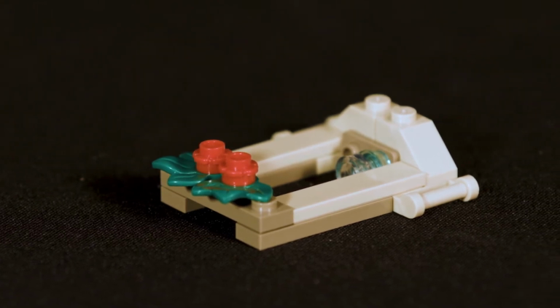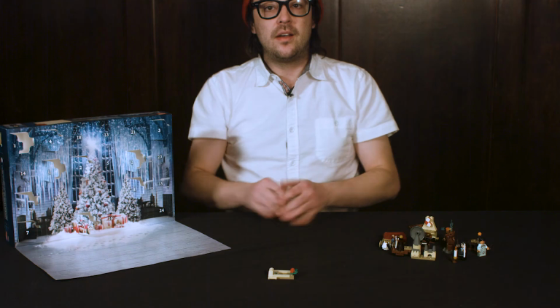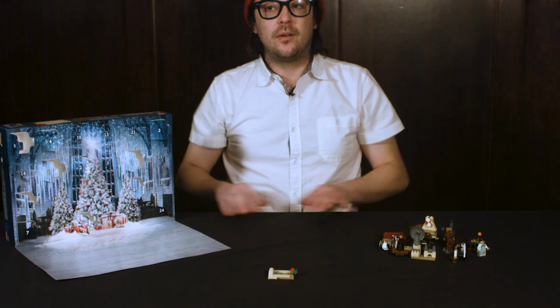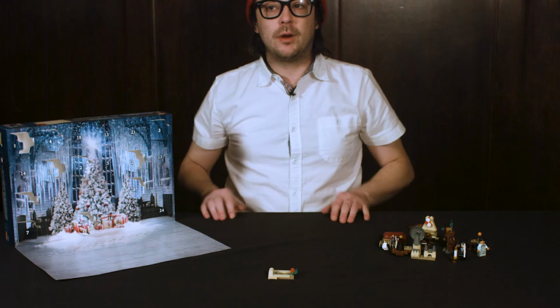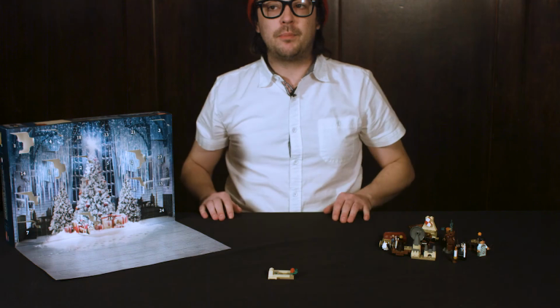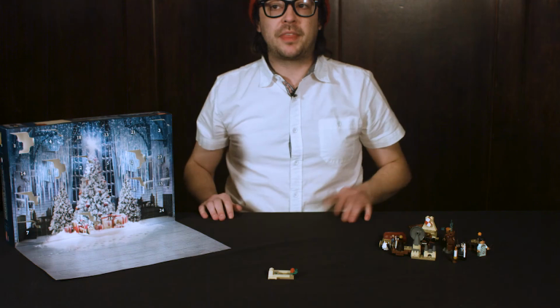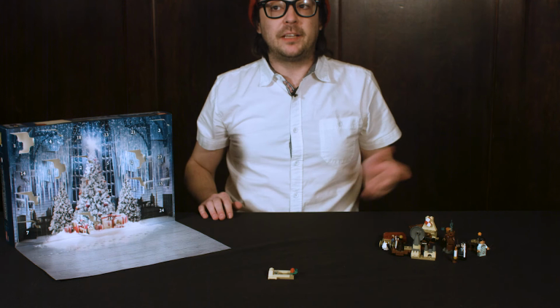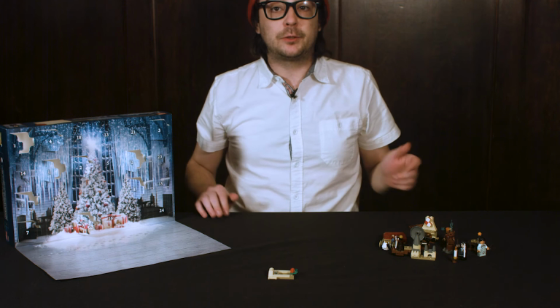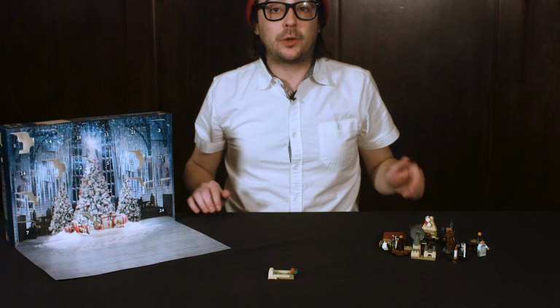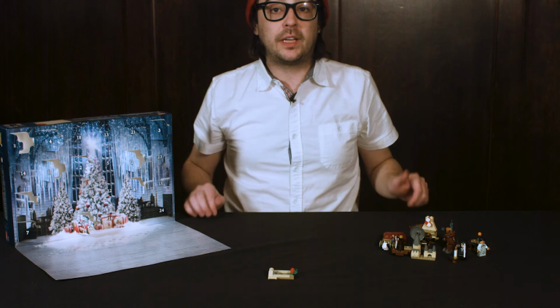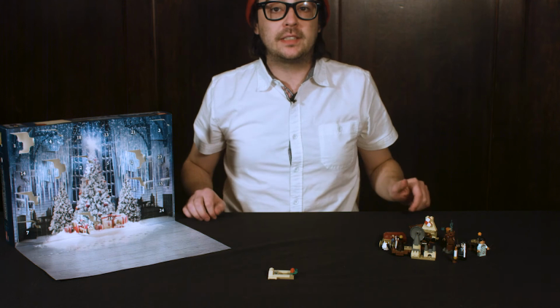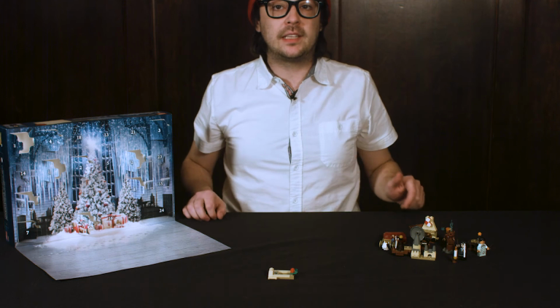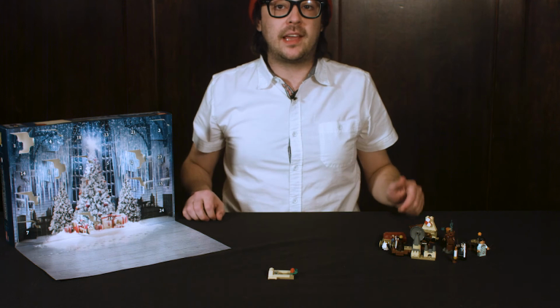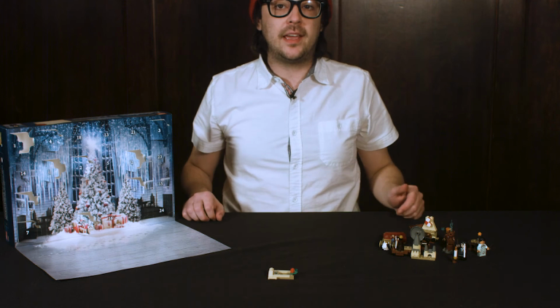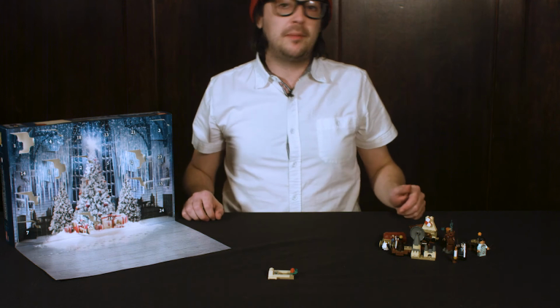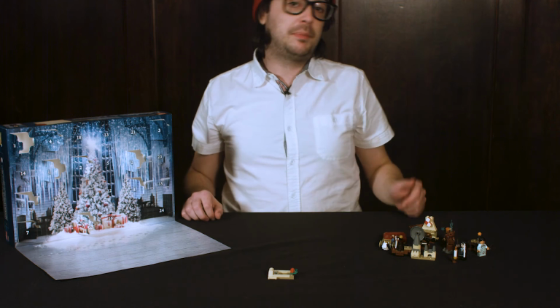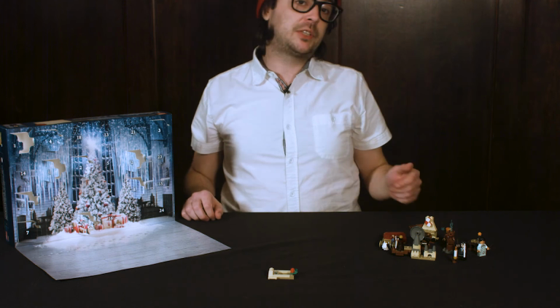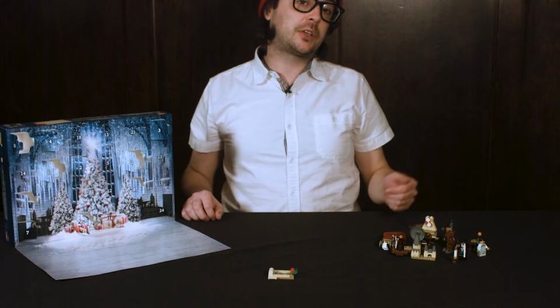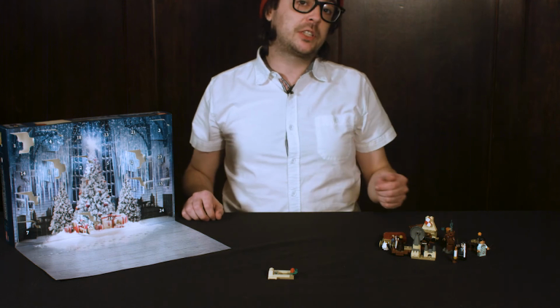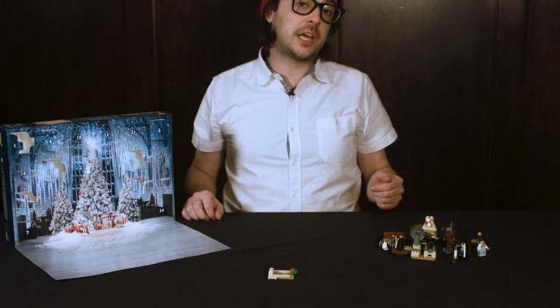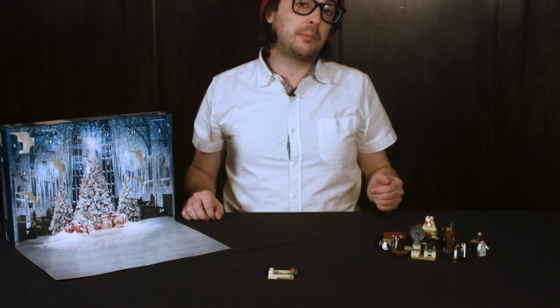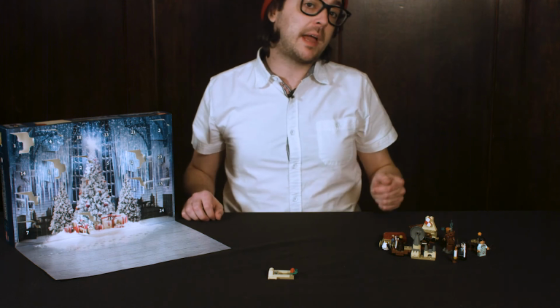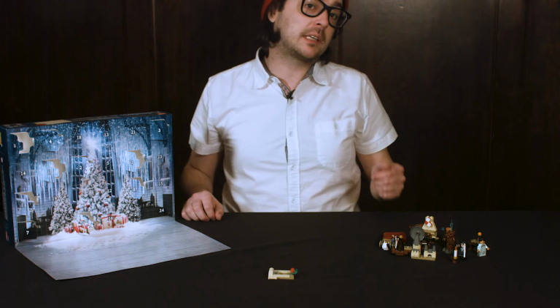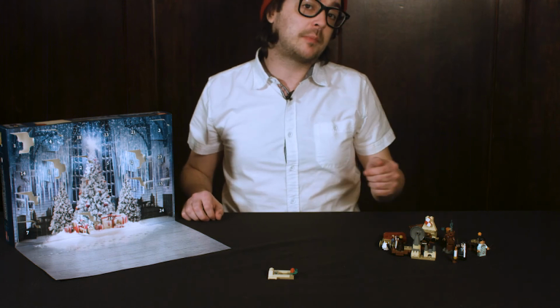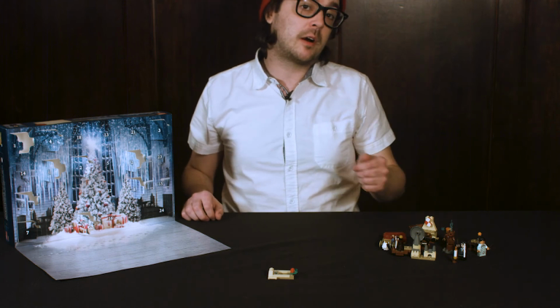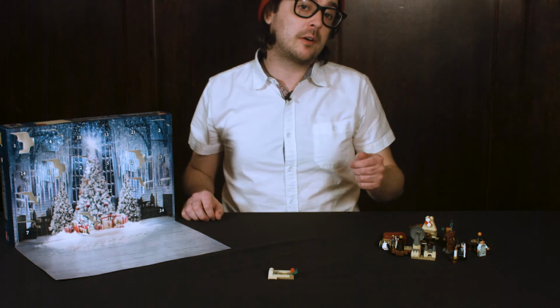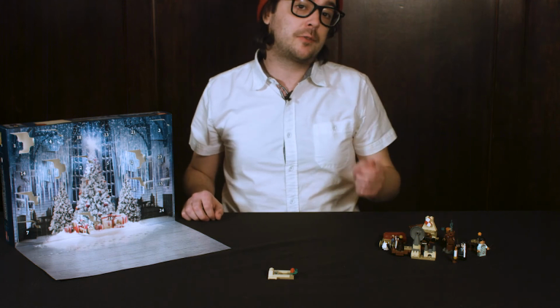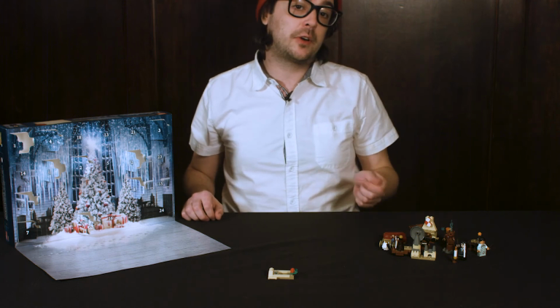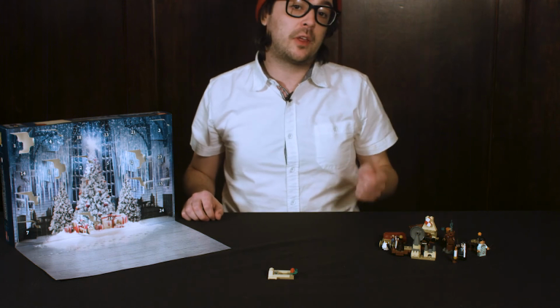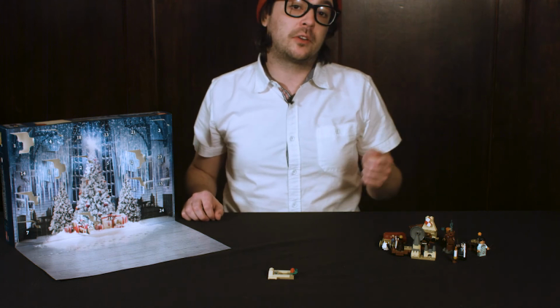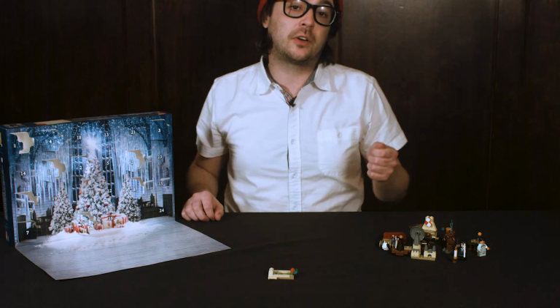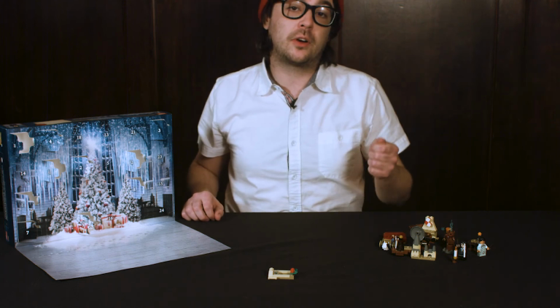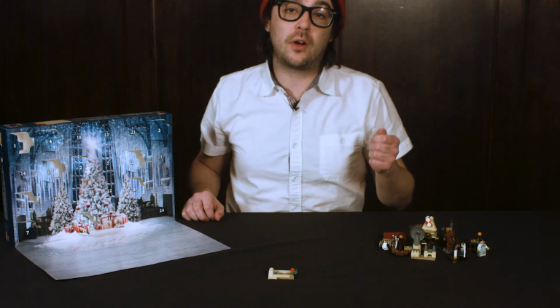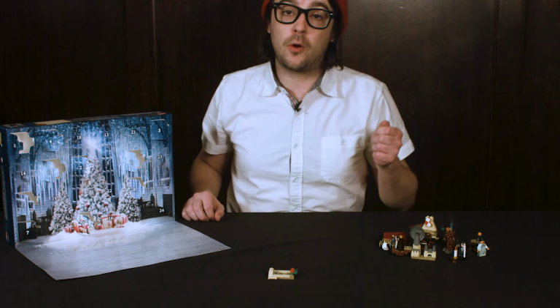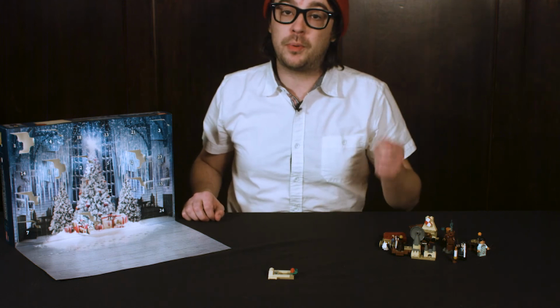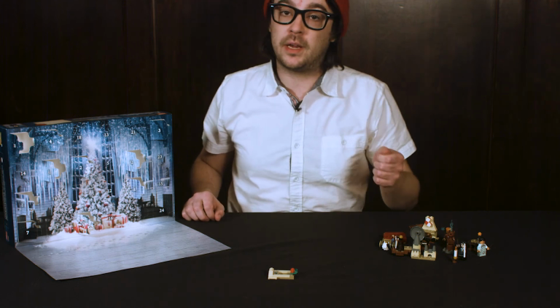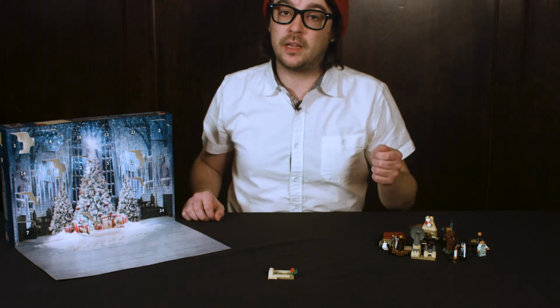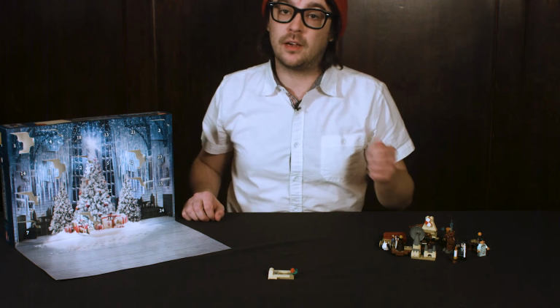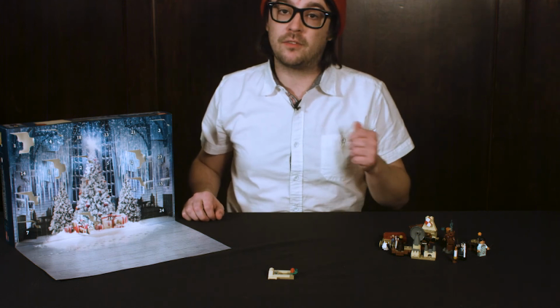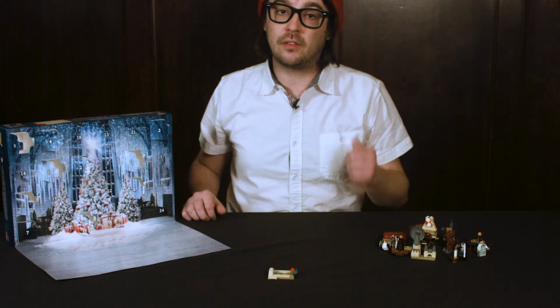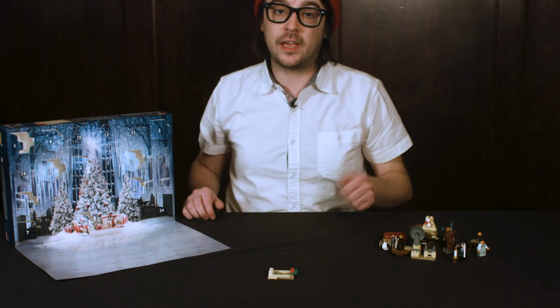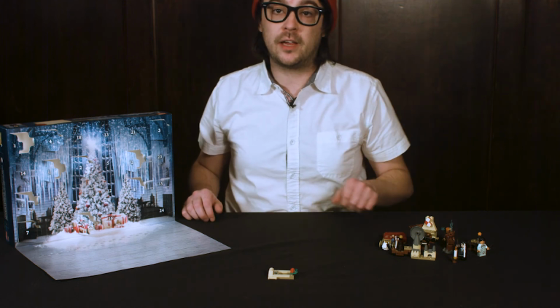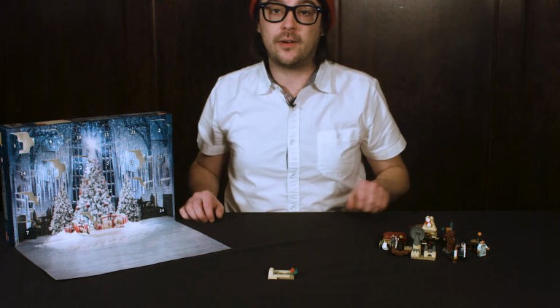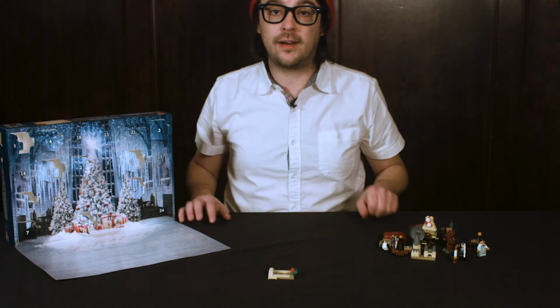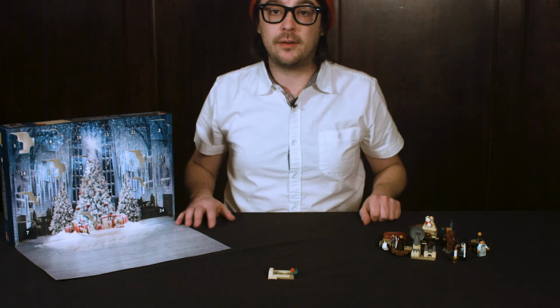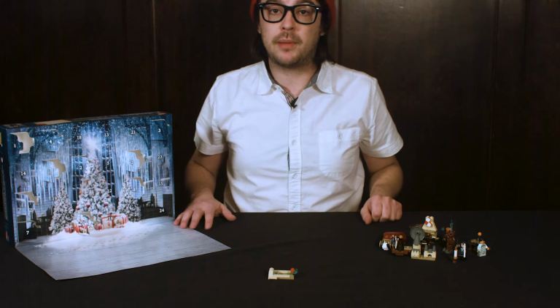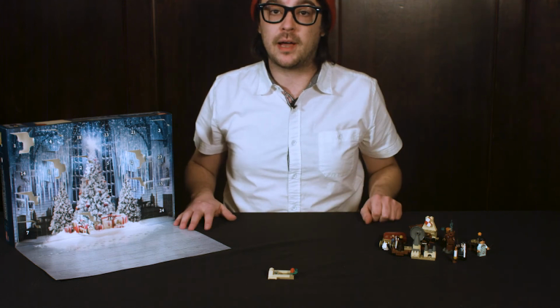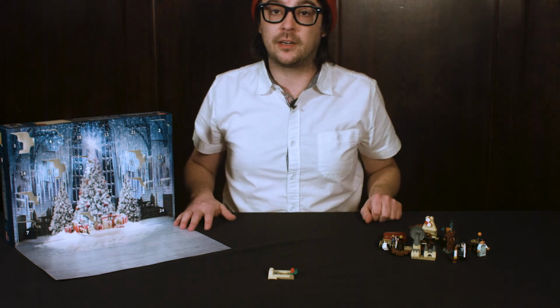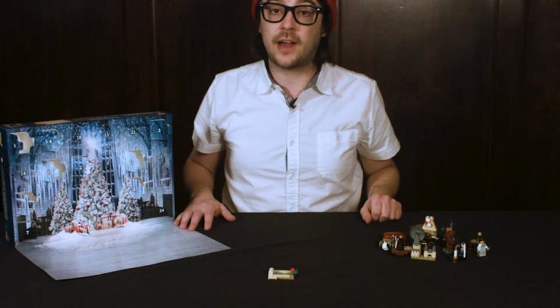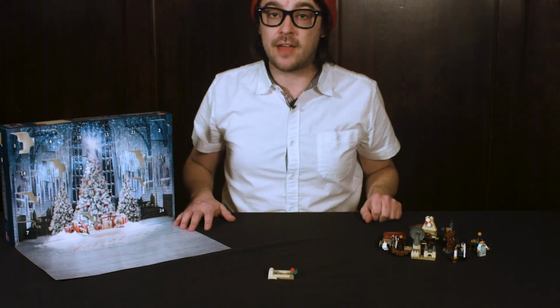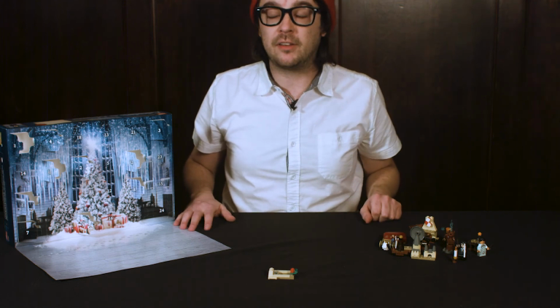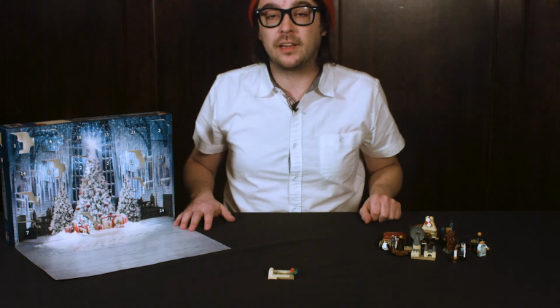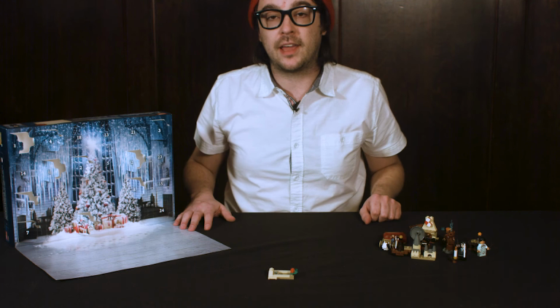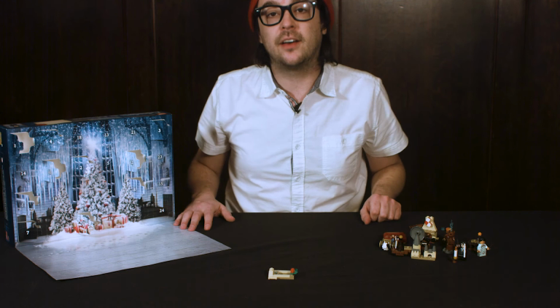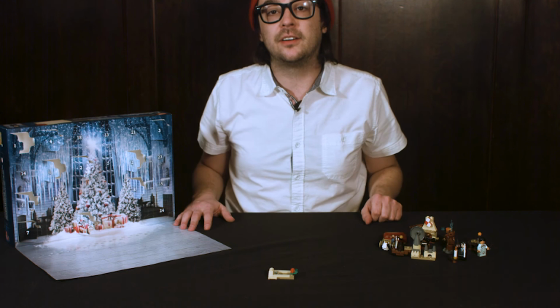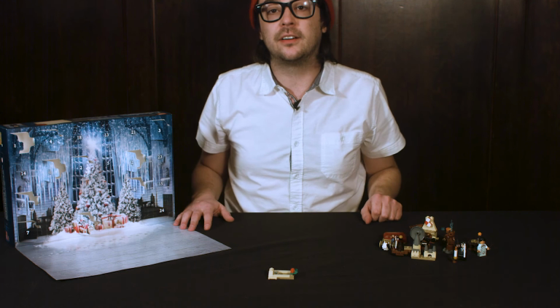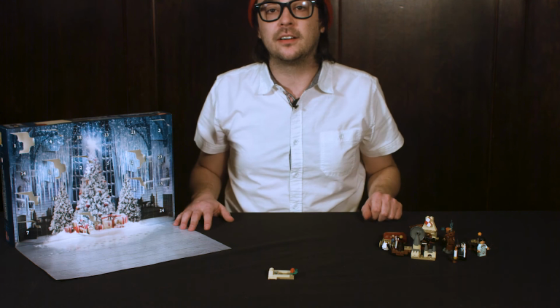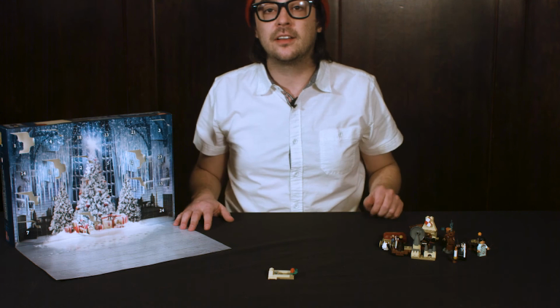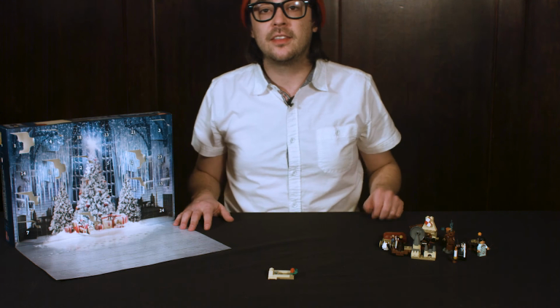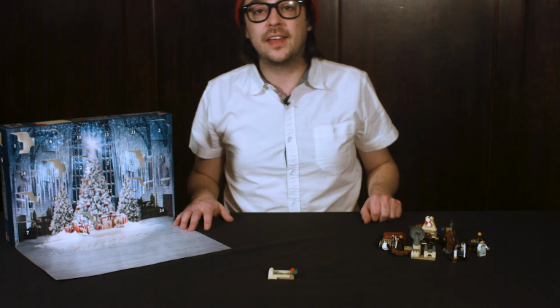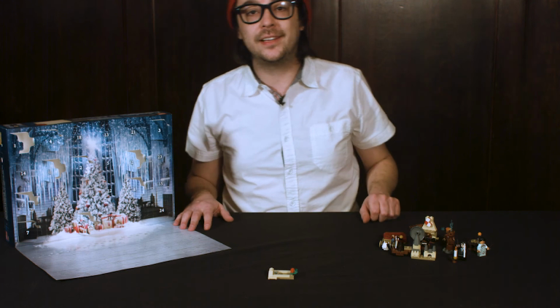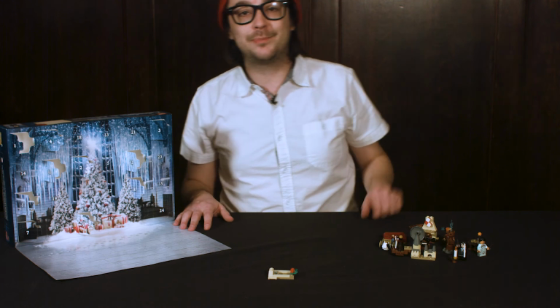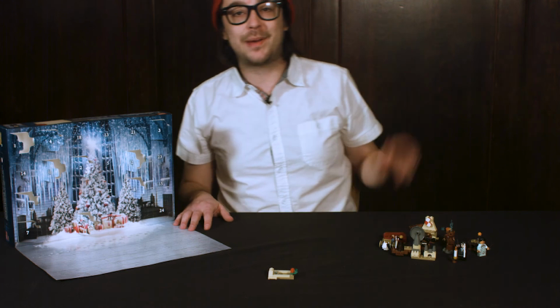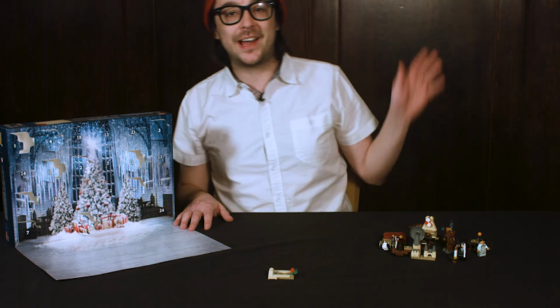Thanks for joining us today. Be sure to check back tomorrow for another opening of the LEGO Harry Potter Advent Calendar. Thanks, bye!